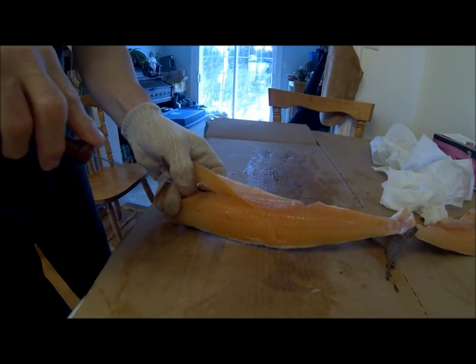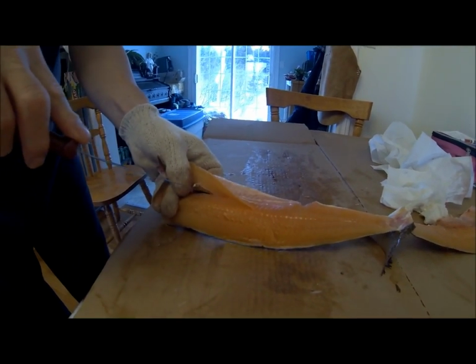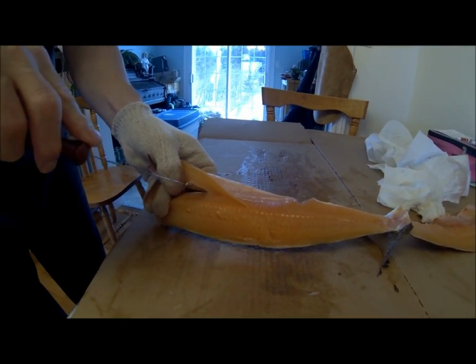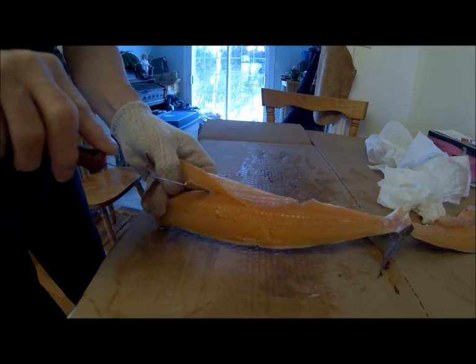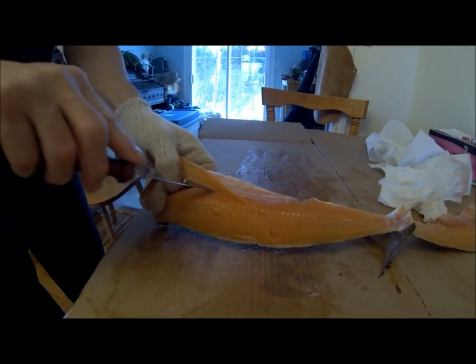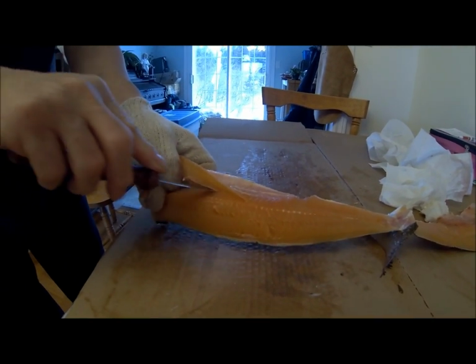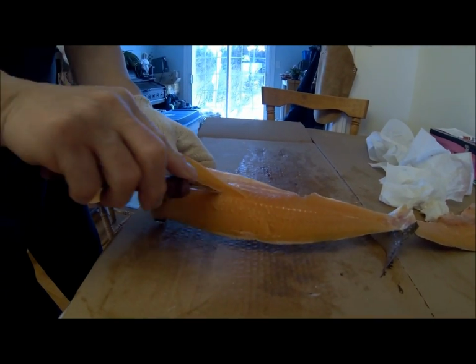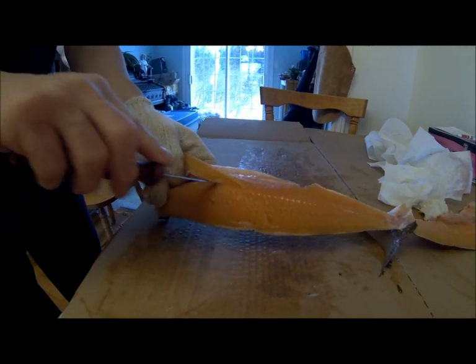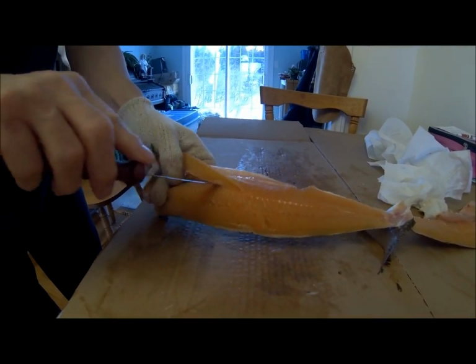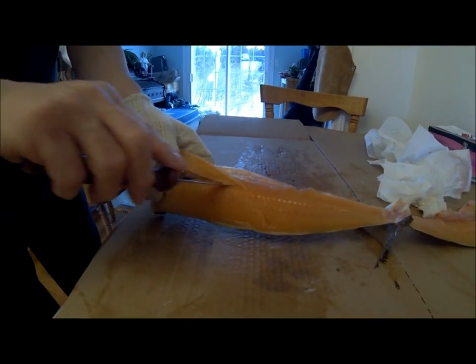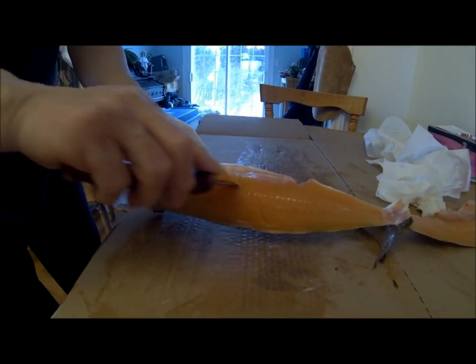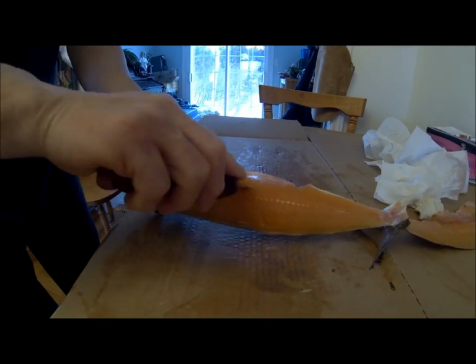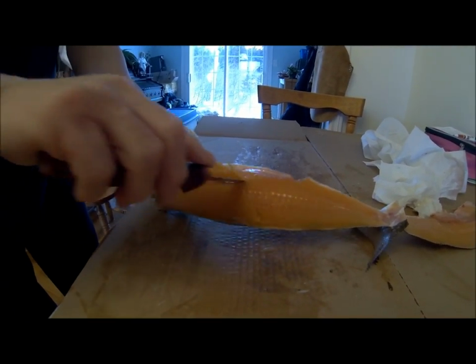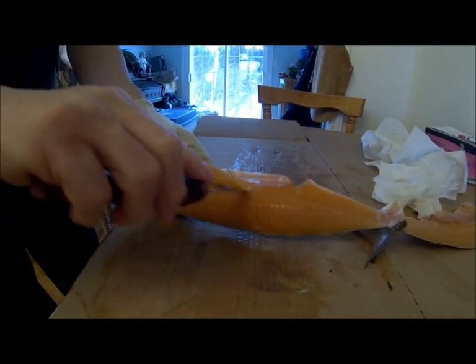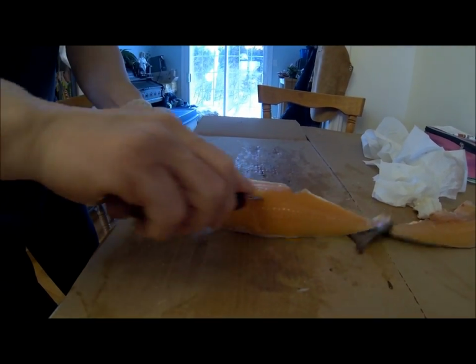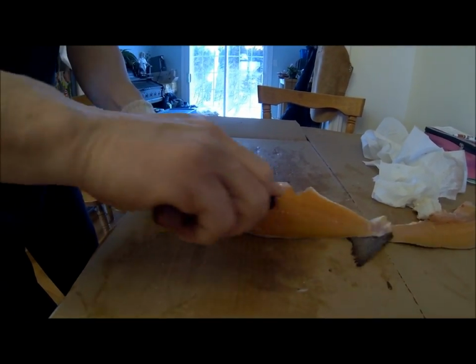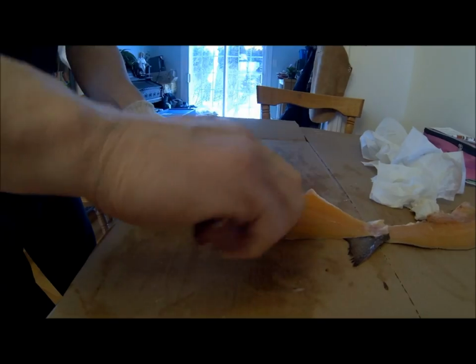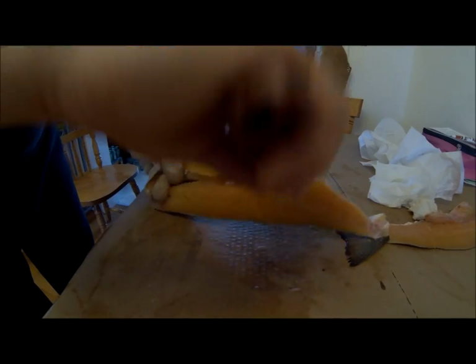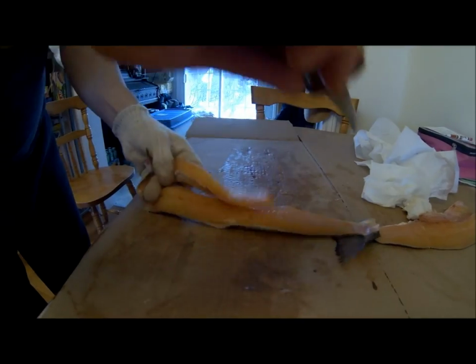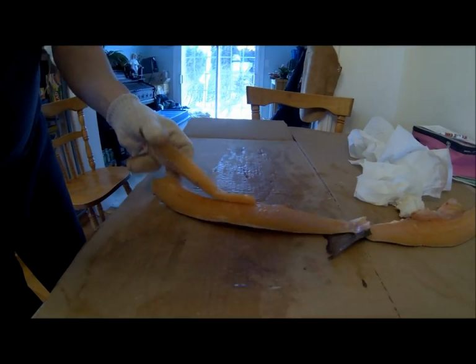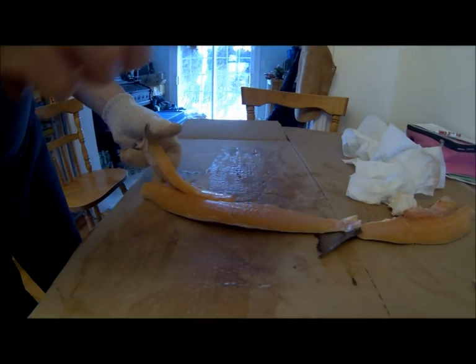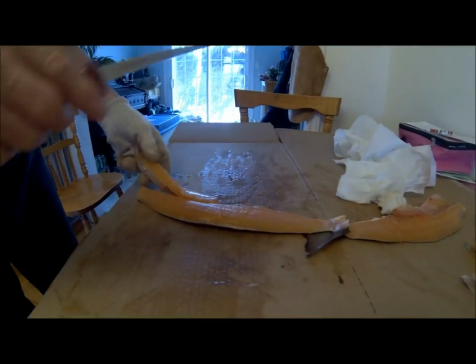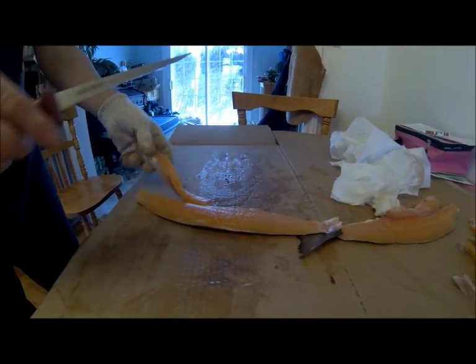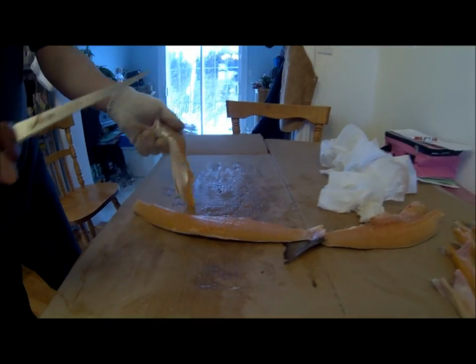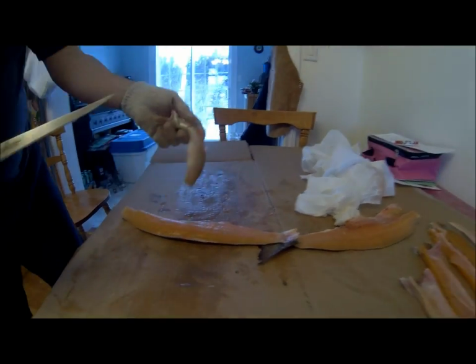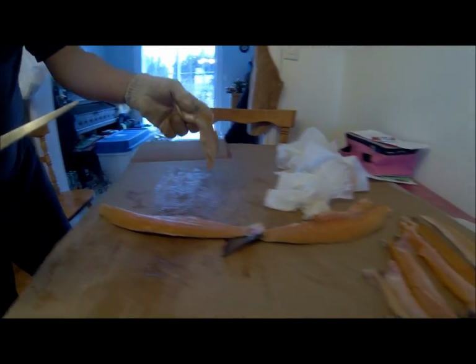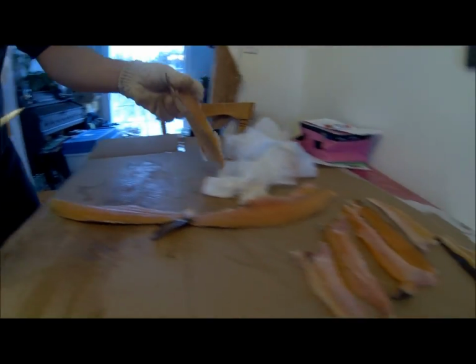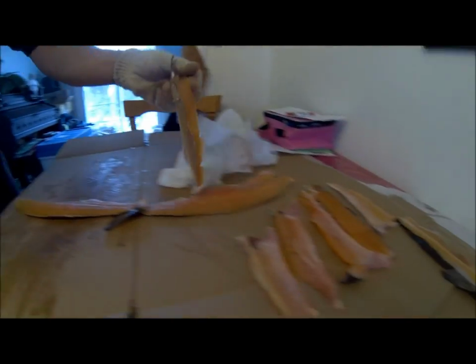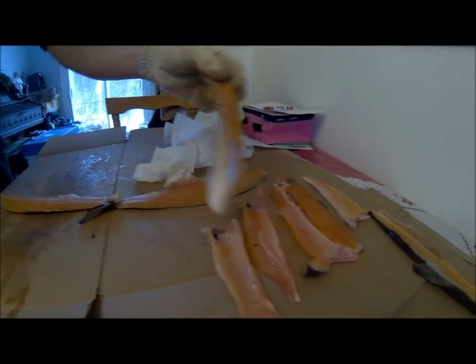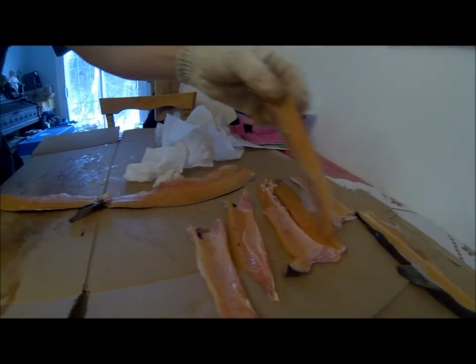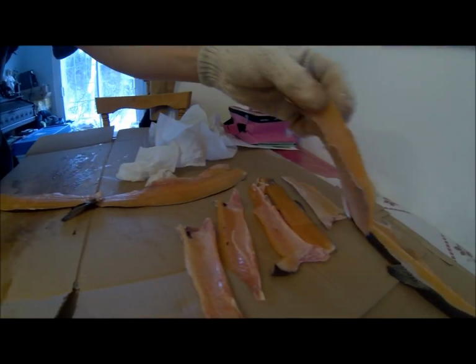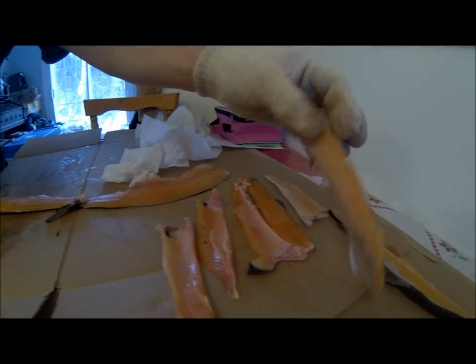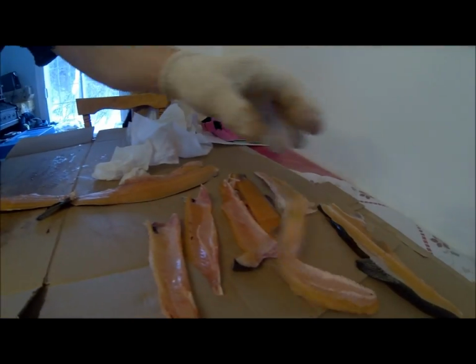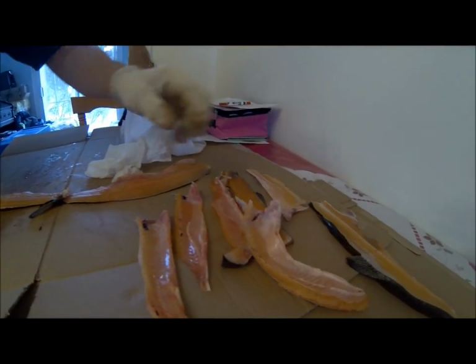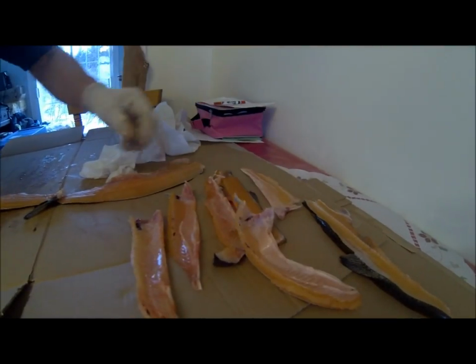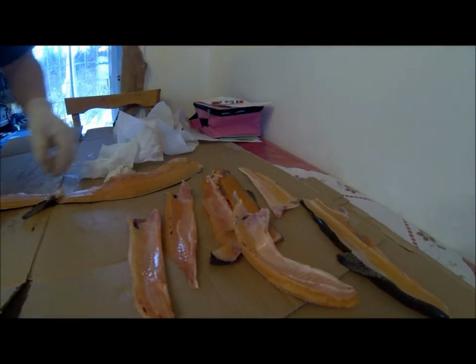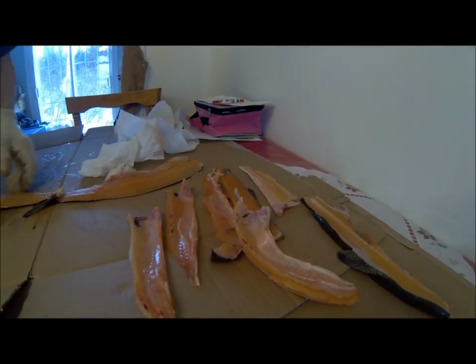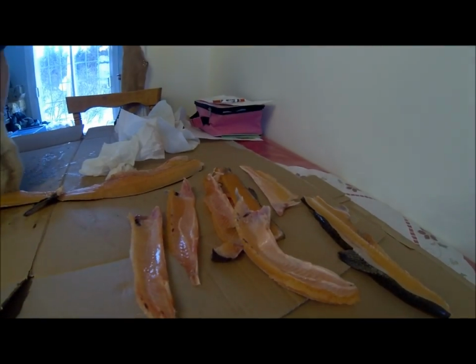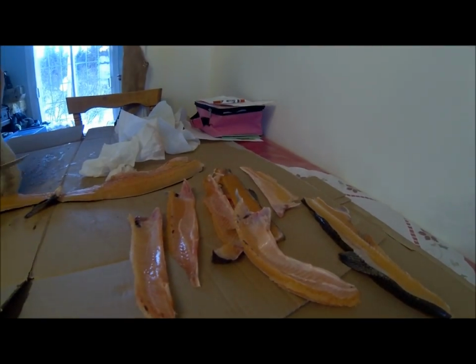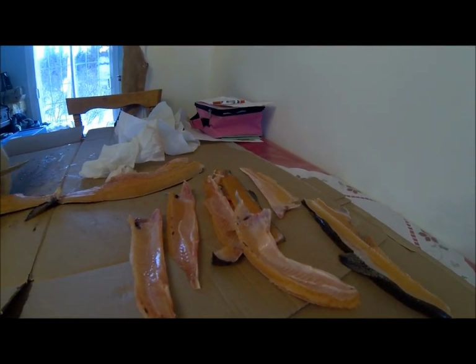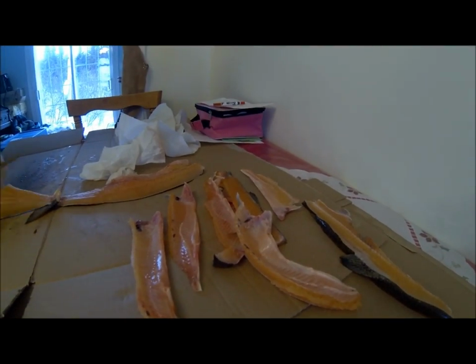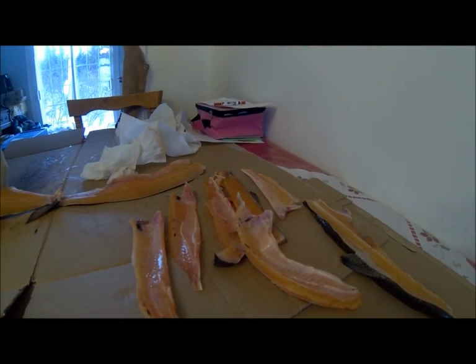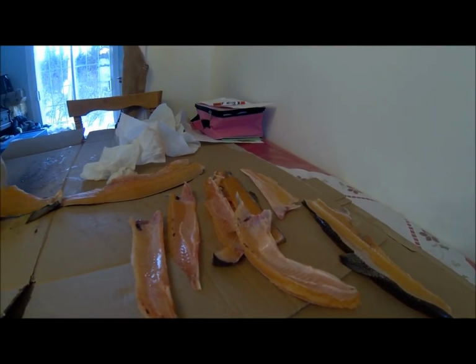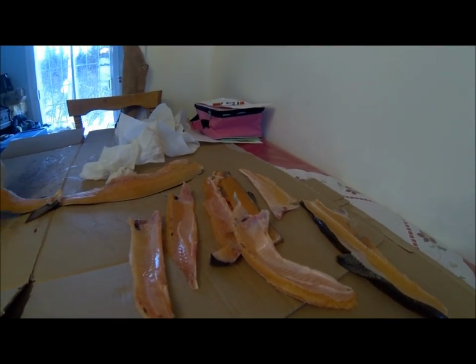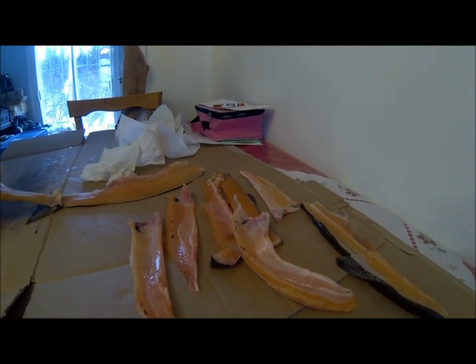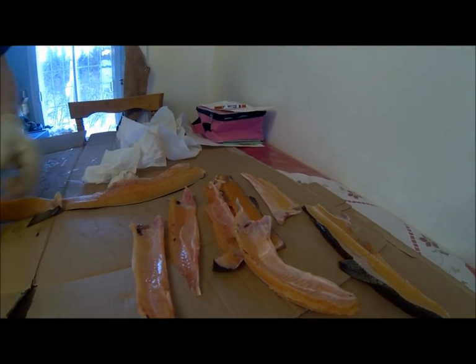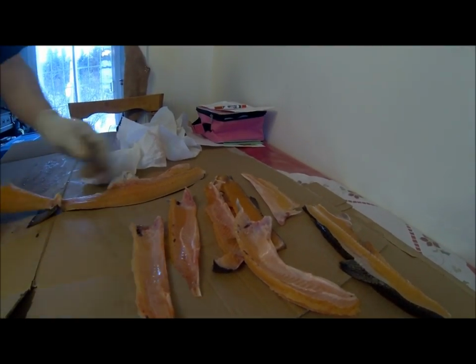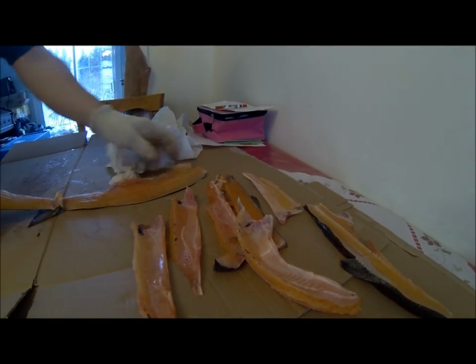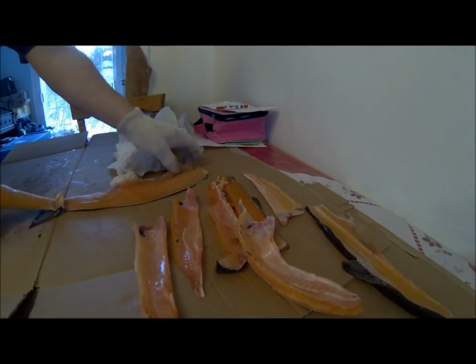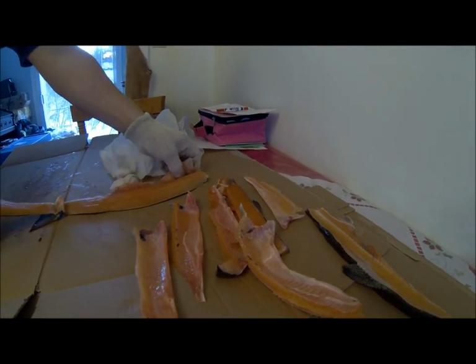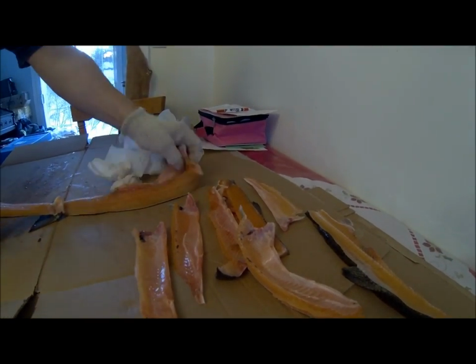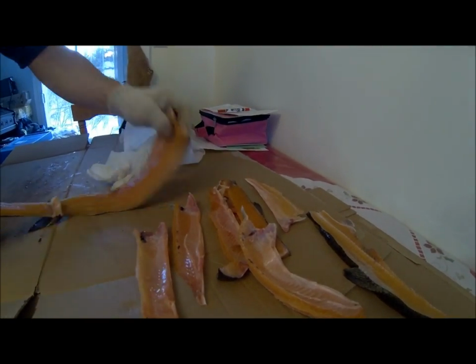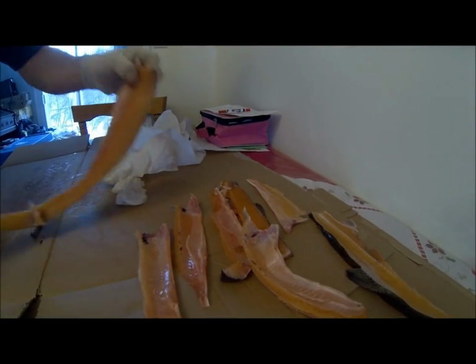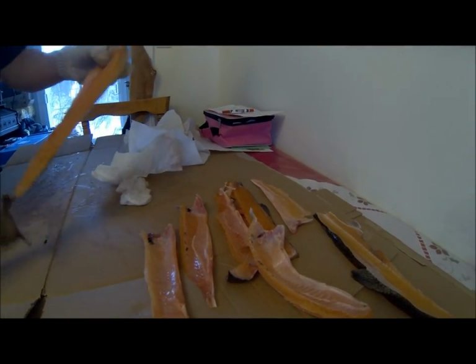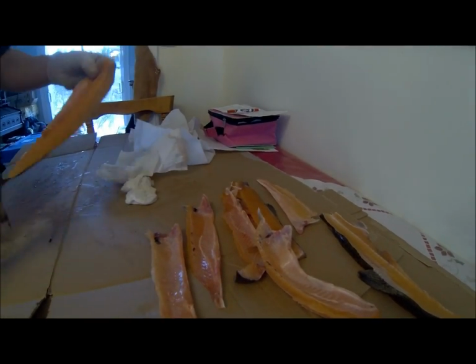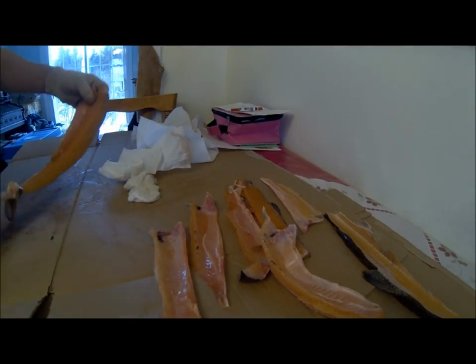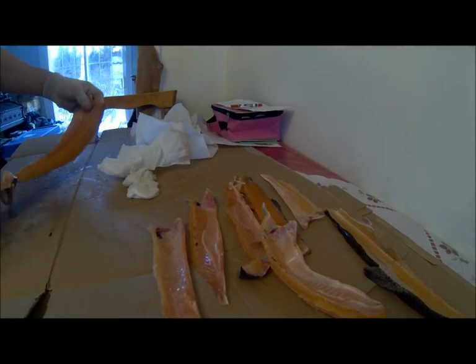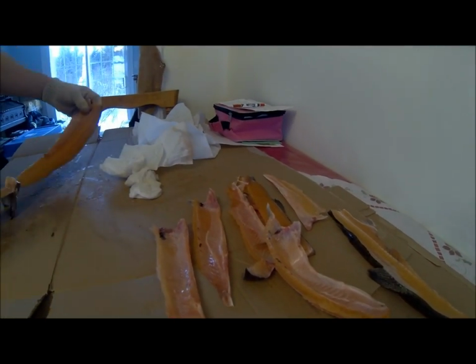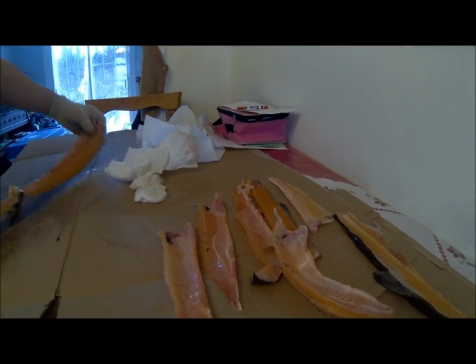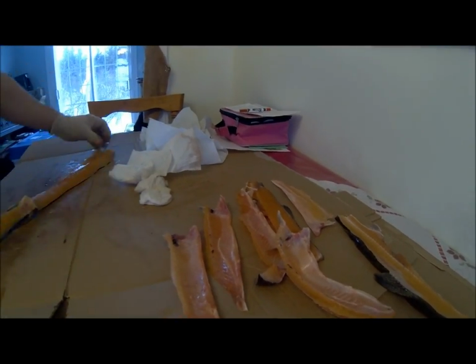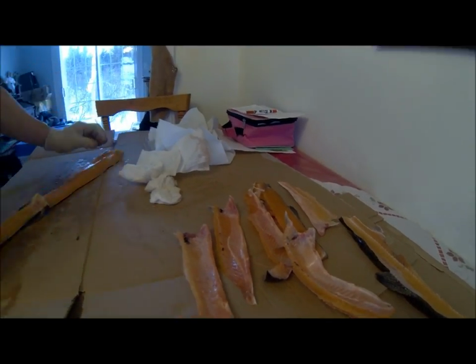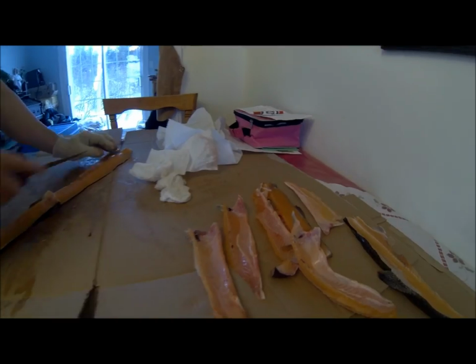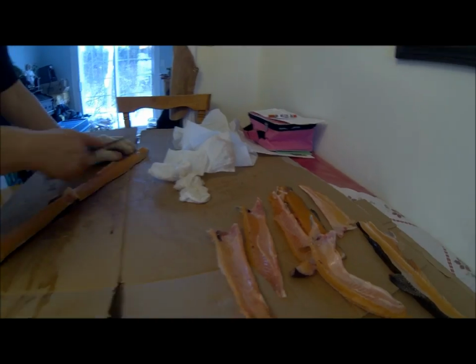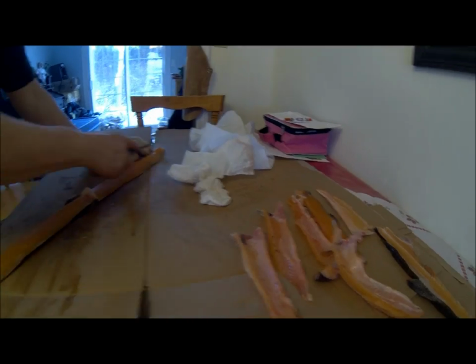We are making some fish here now and removing the bones. We will fry those up. It is easier for the kids to eat when the bones are not in them.